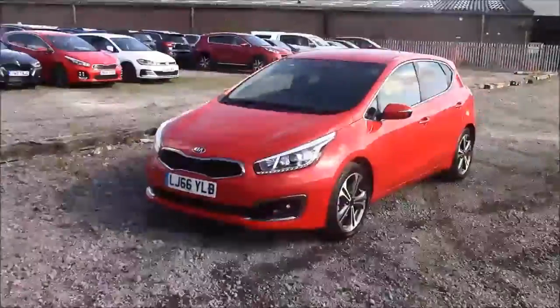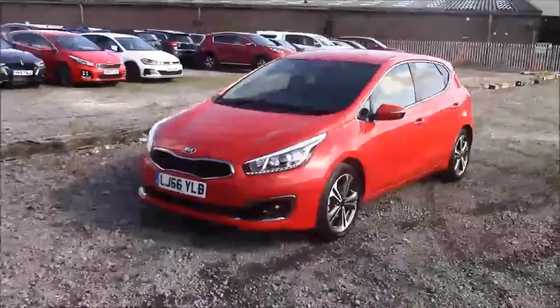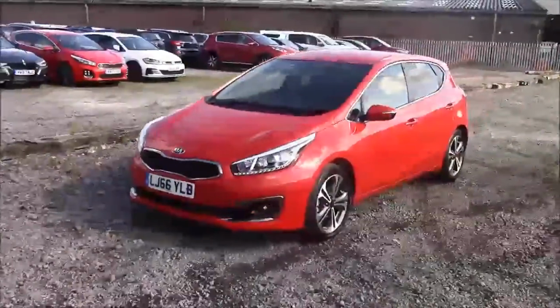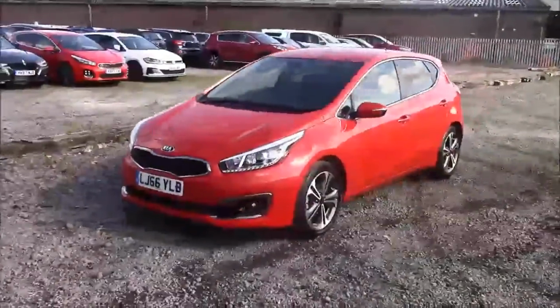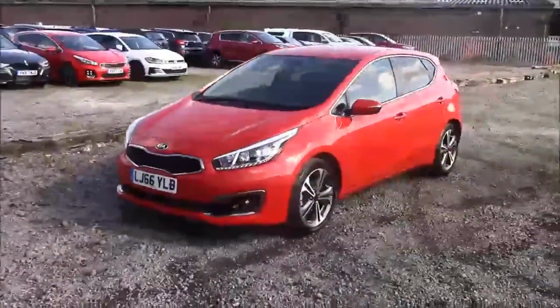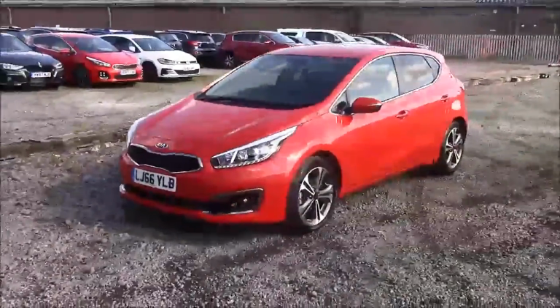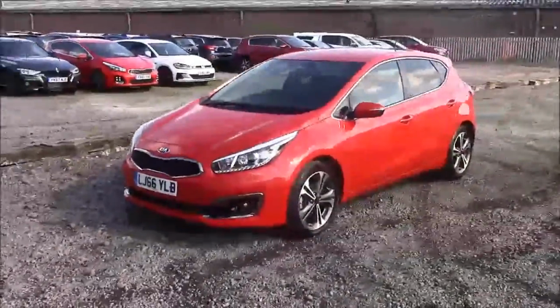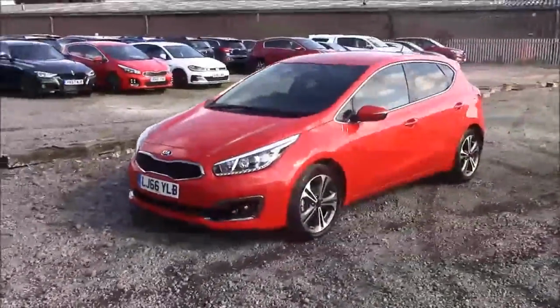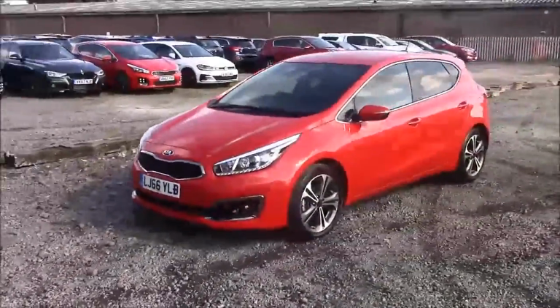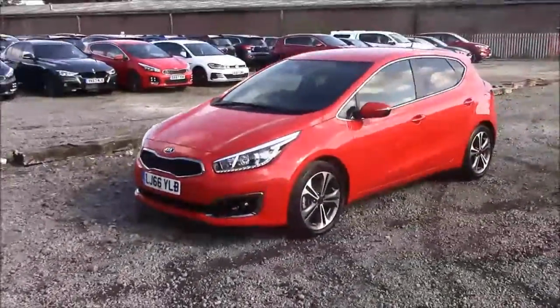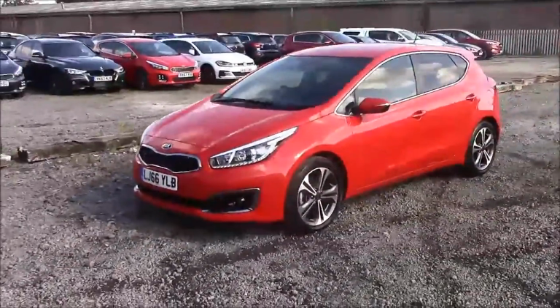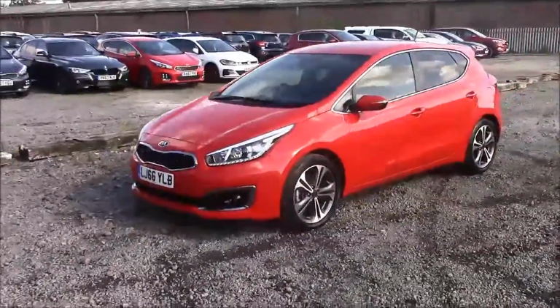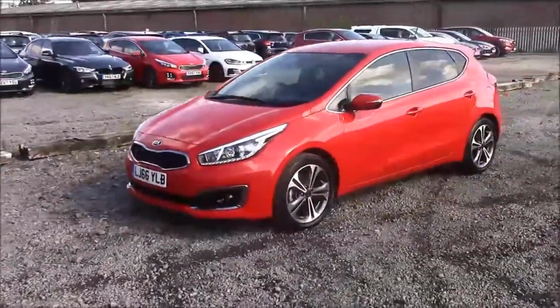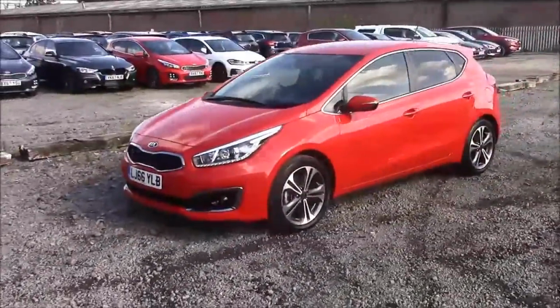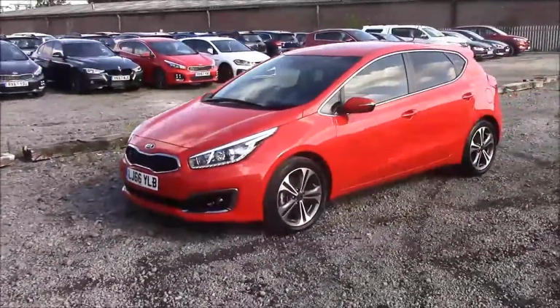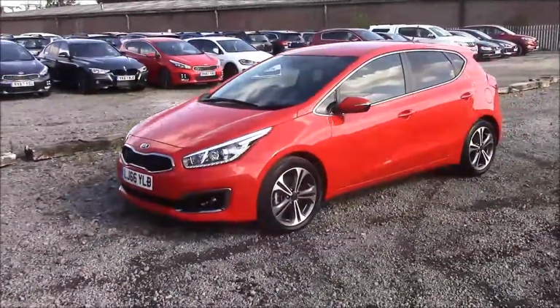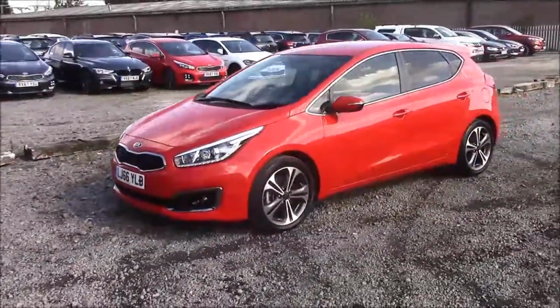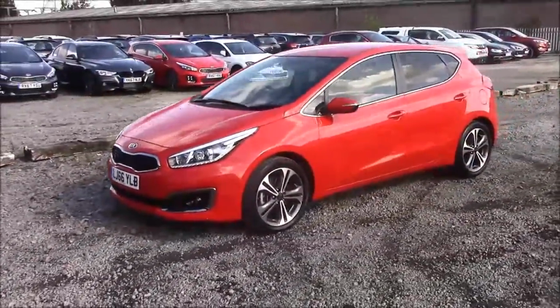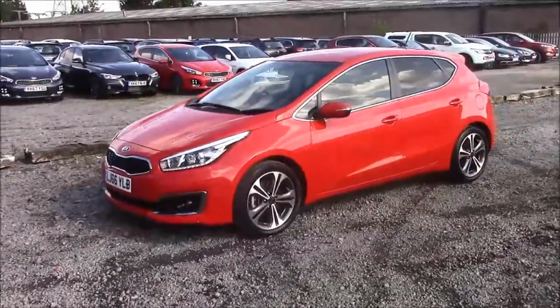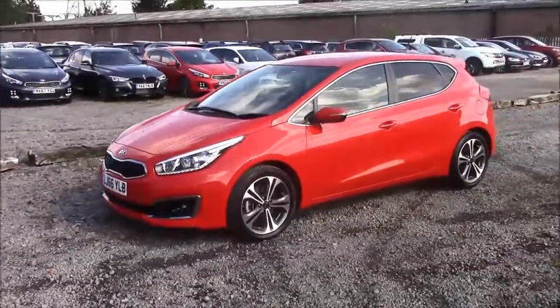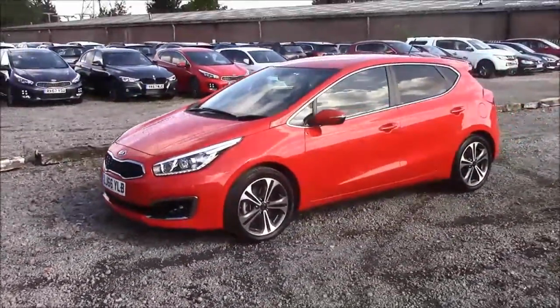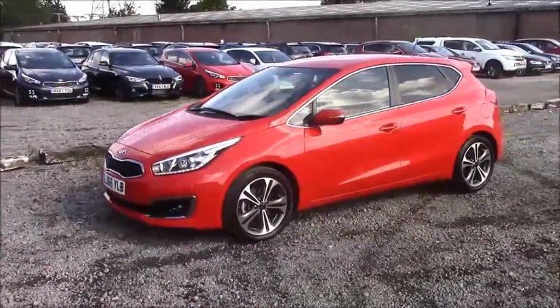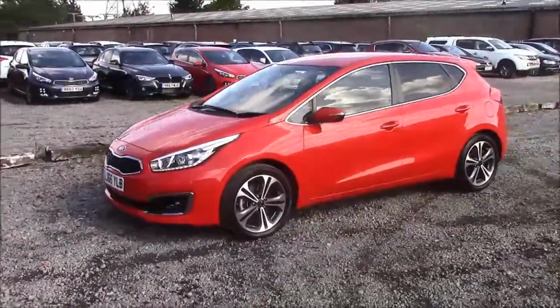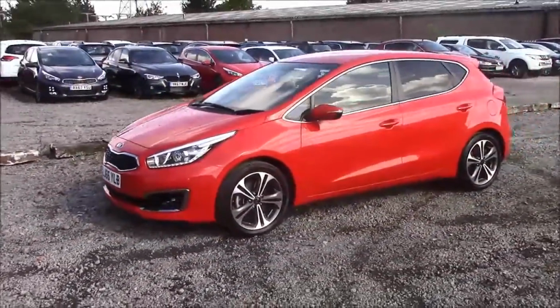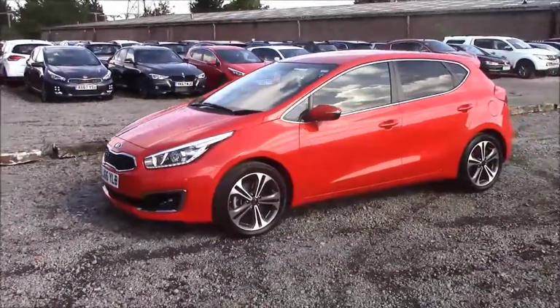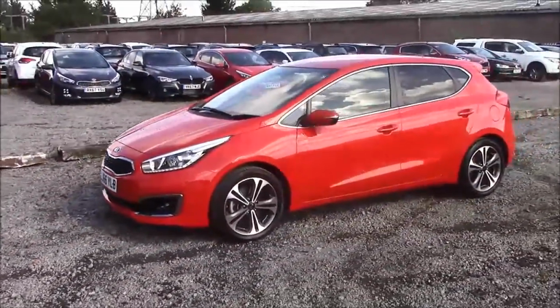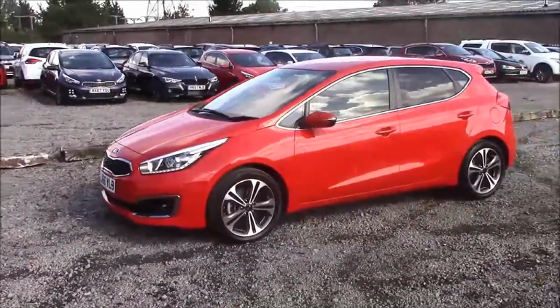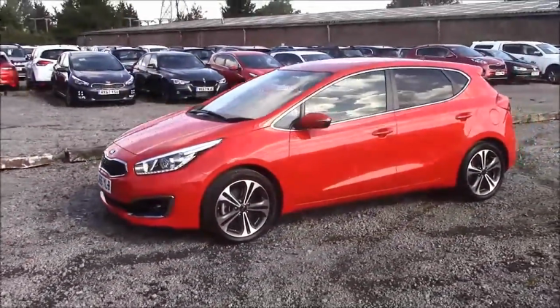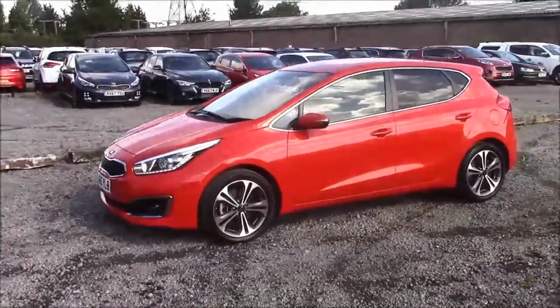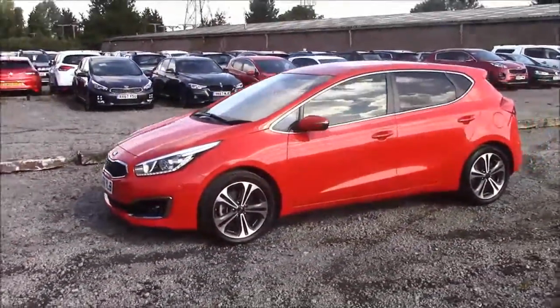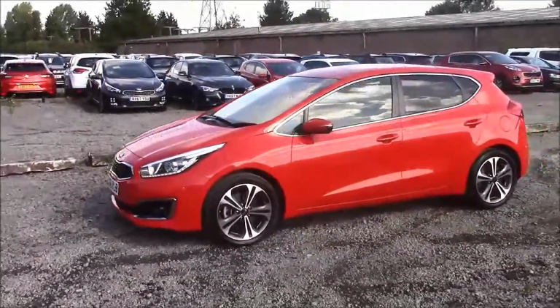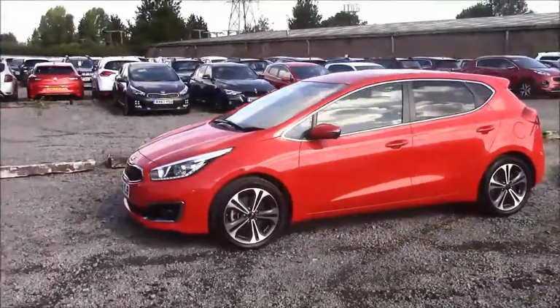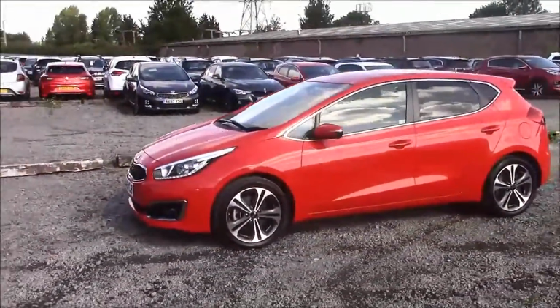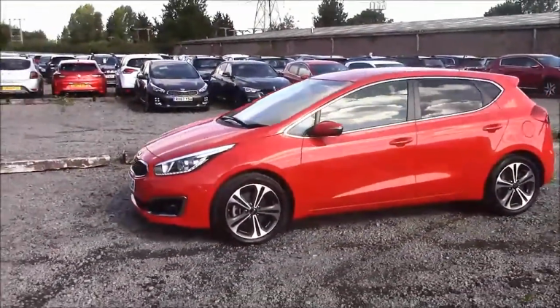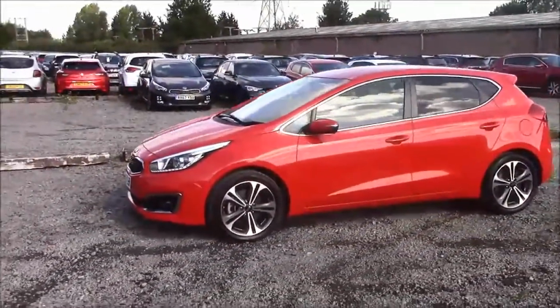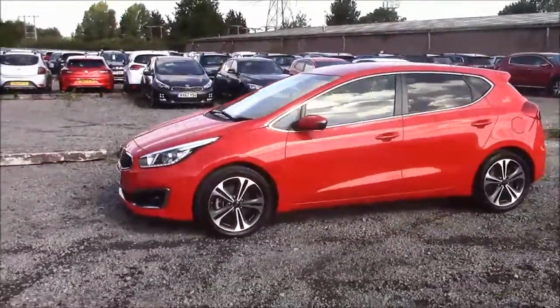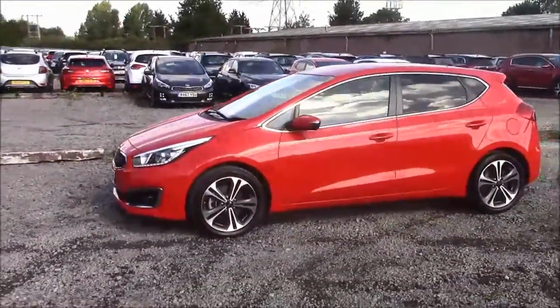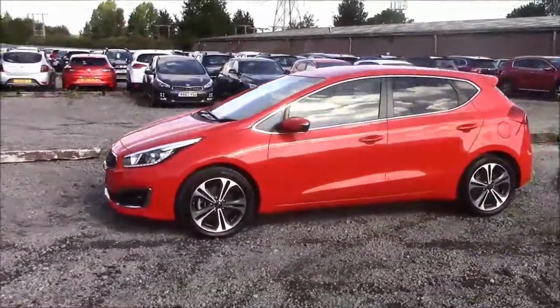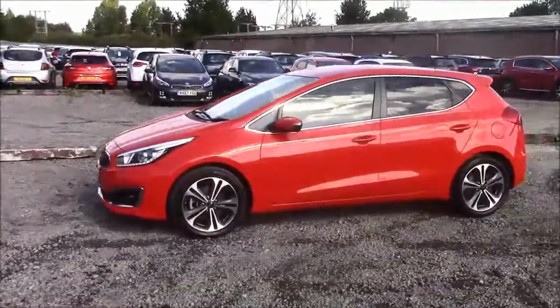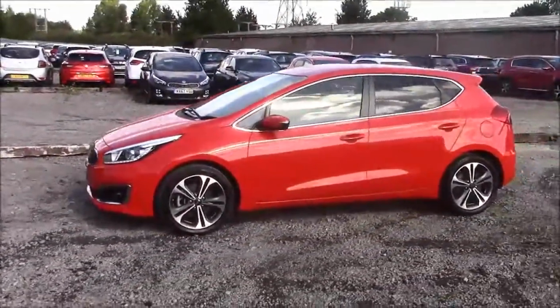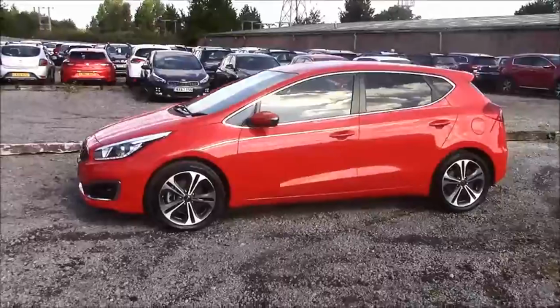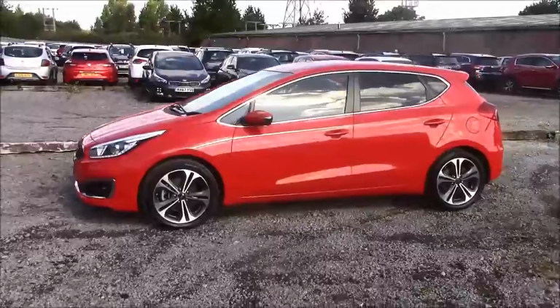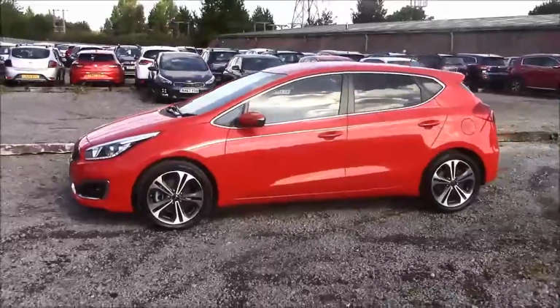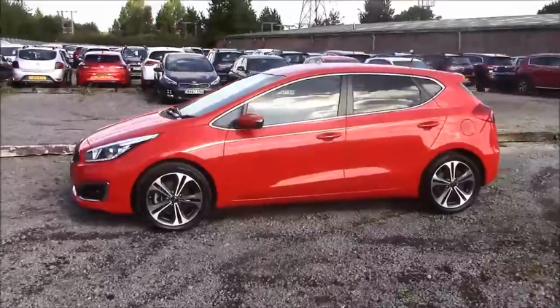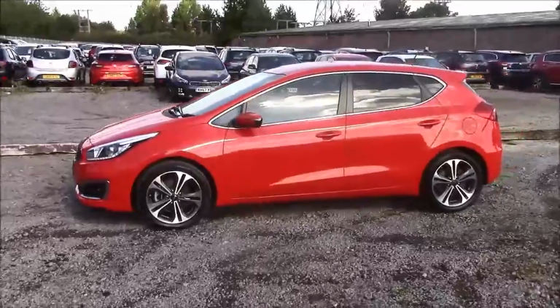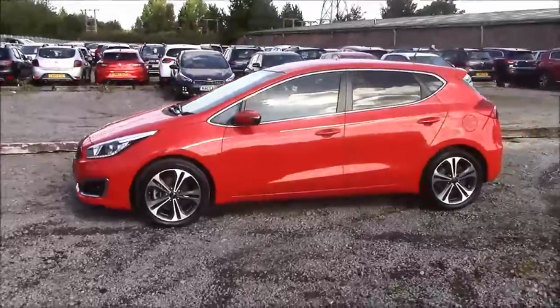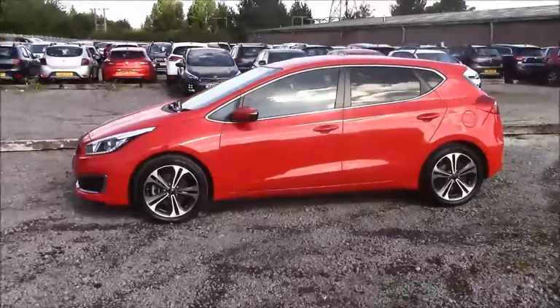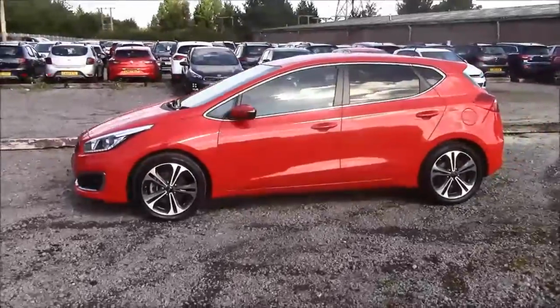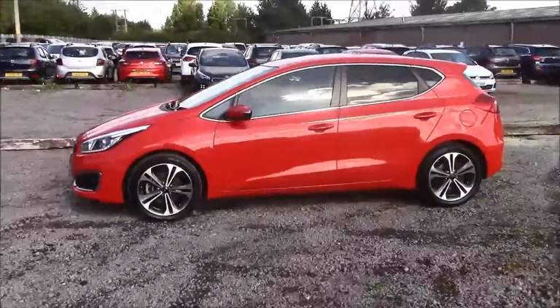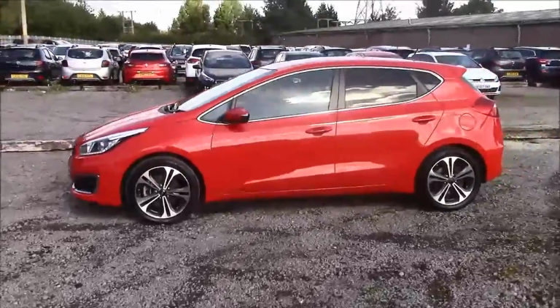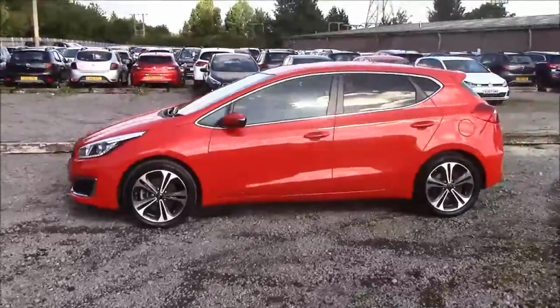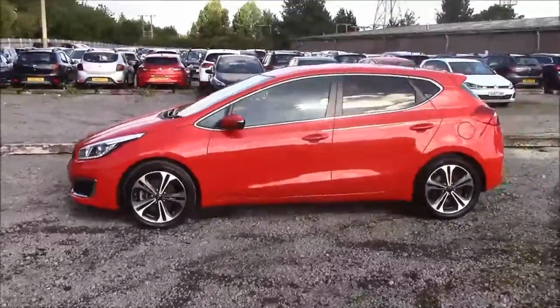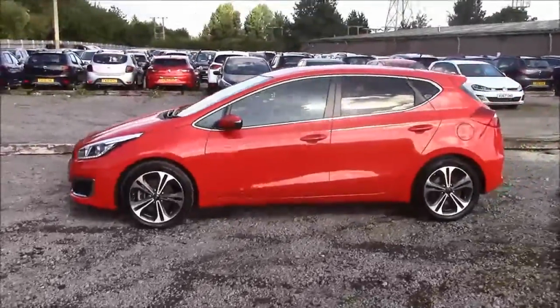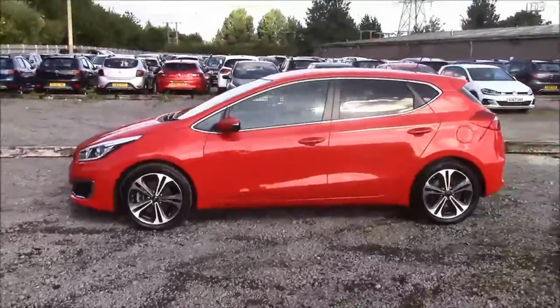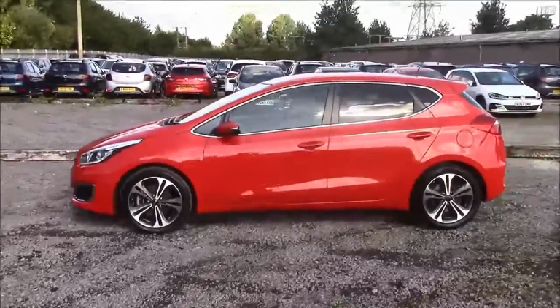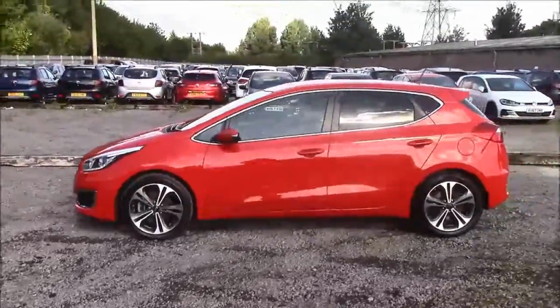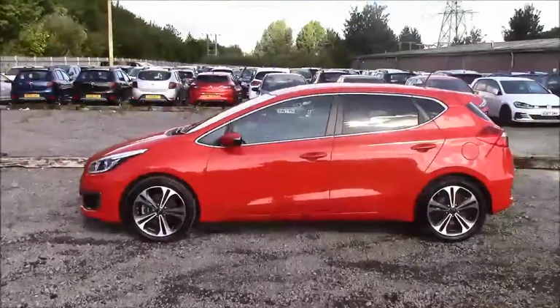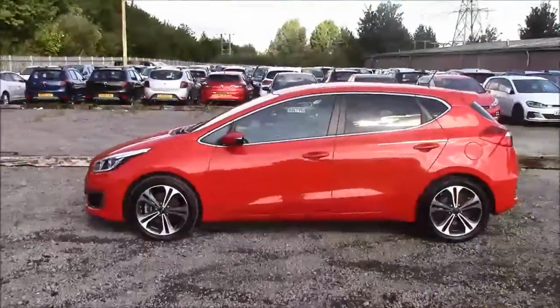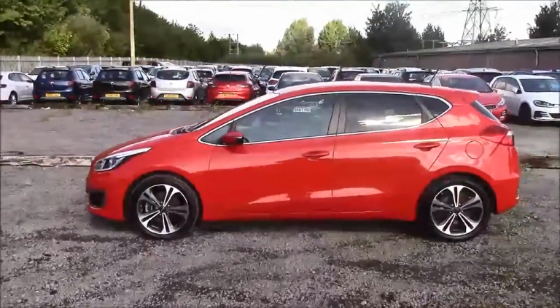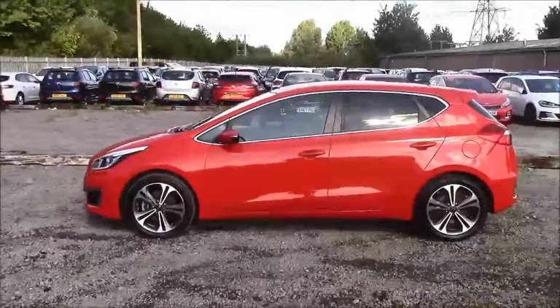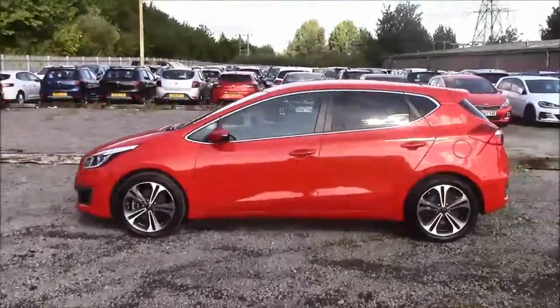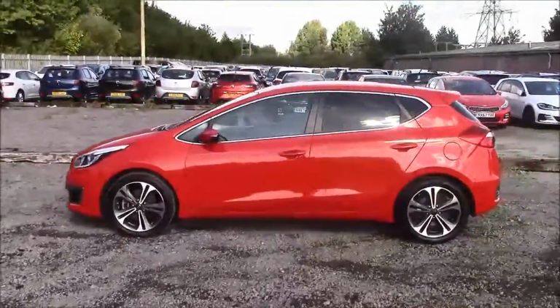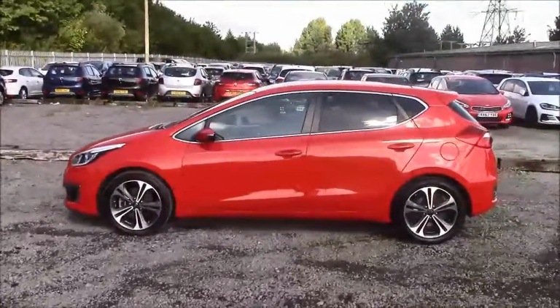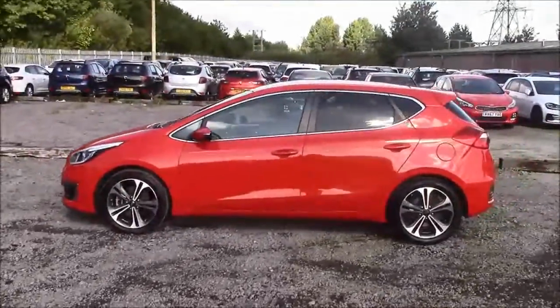The fuel economy for this vehicle is at 72.4 miles per gallon on a combined cycle, placing this car in tax band B, which will cost you £20 for the year.